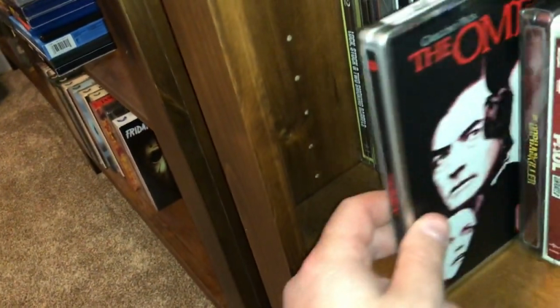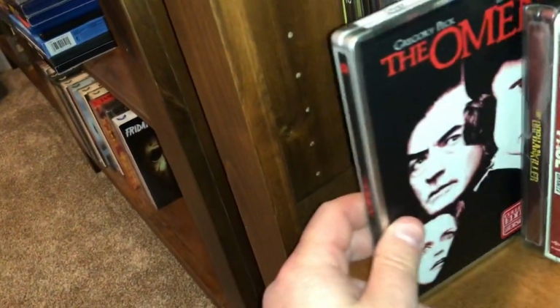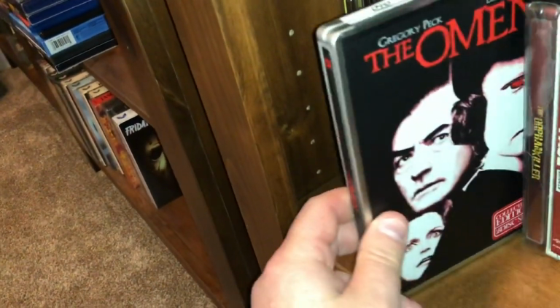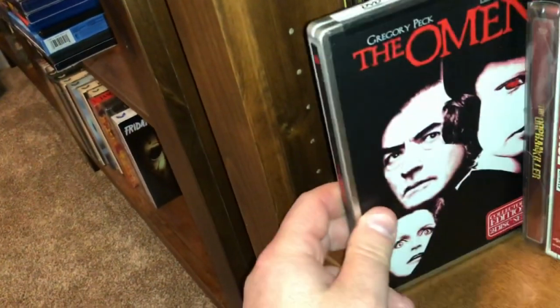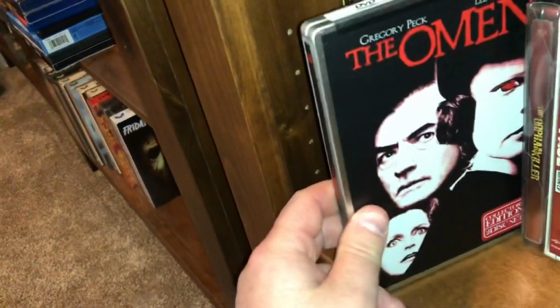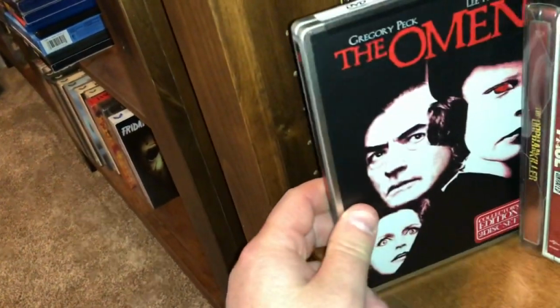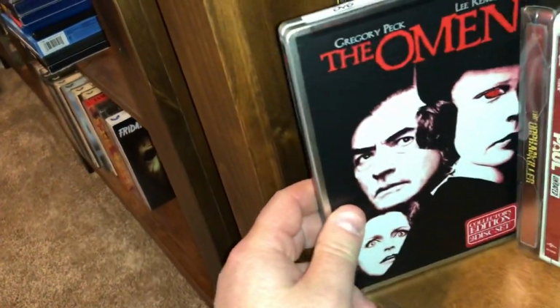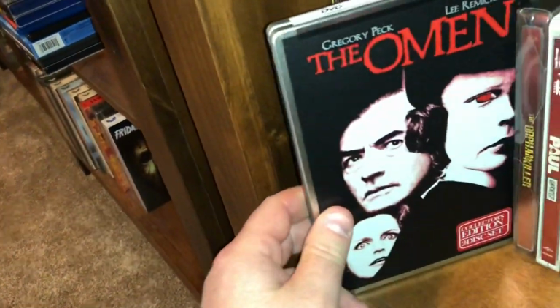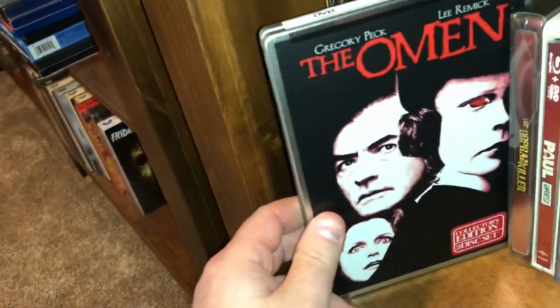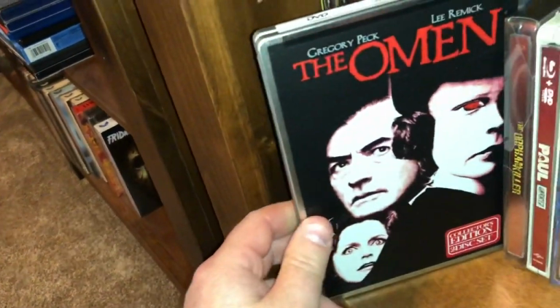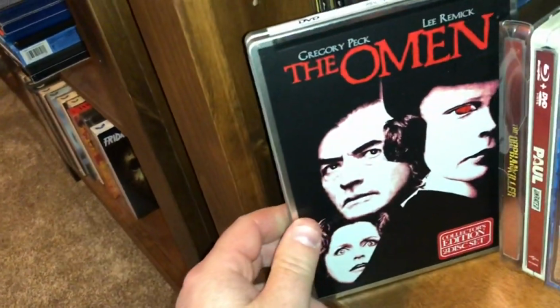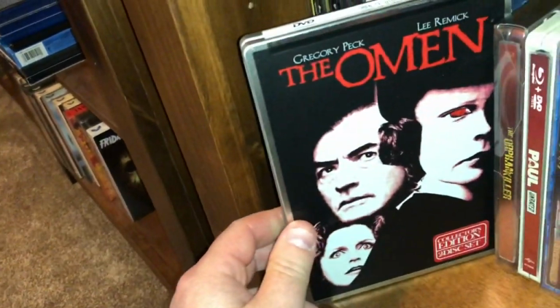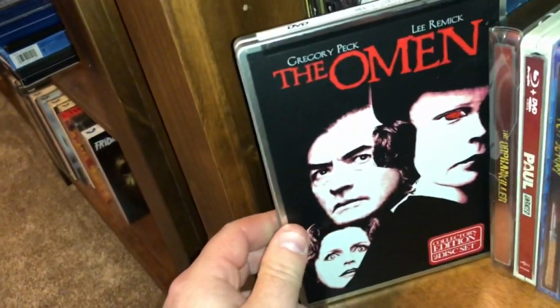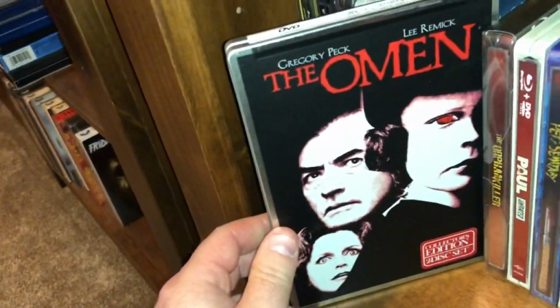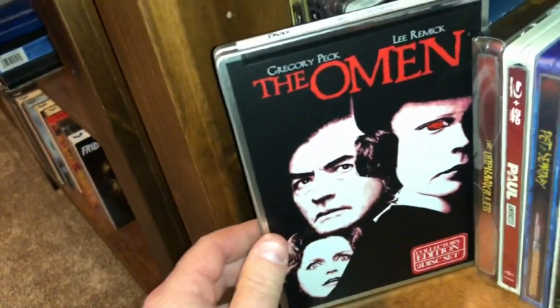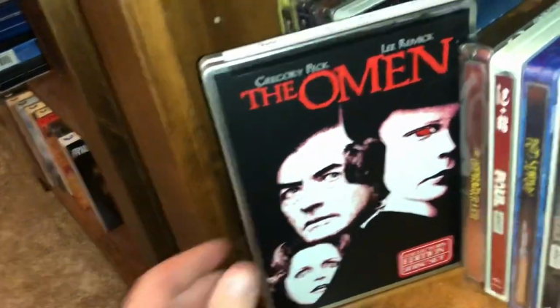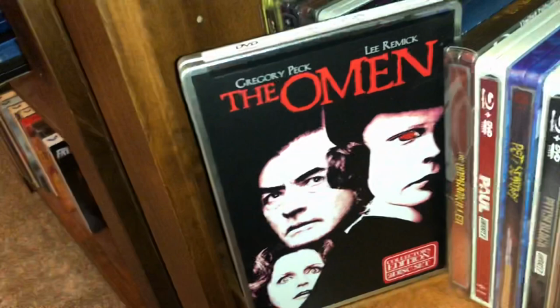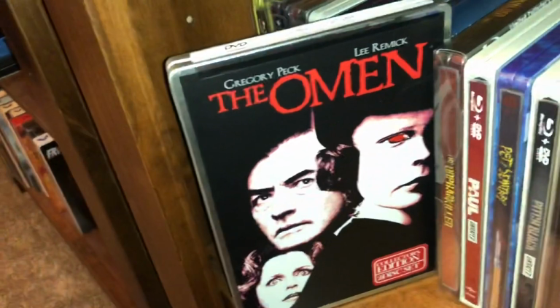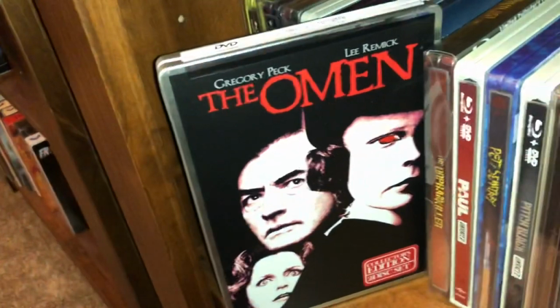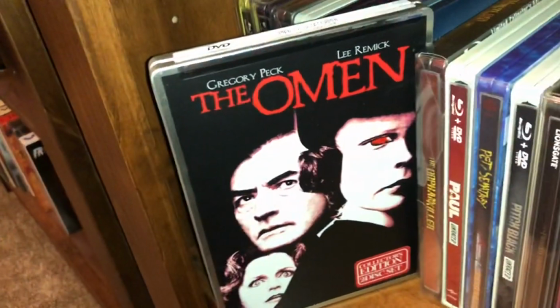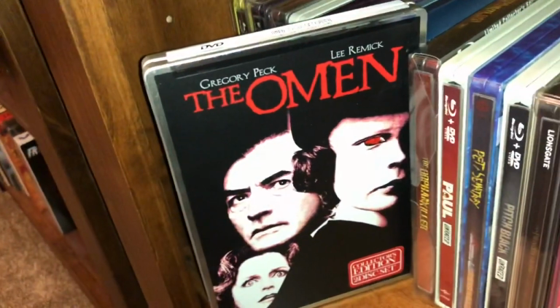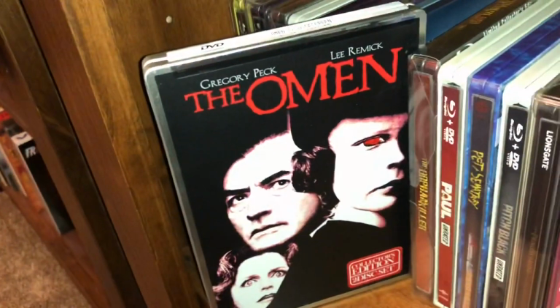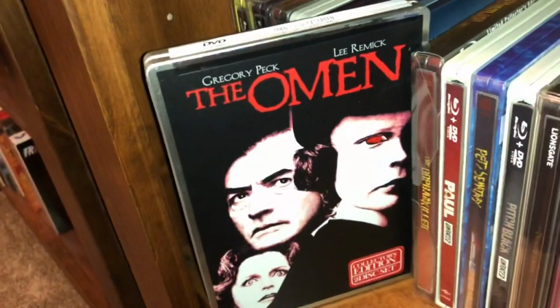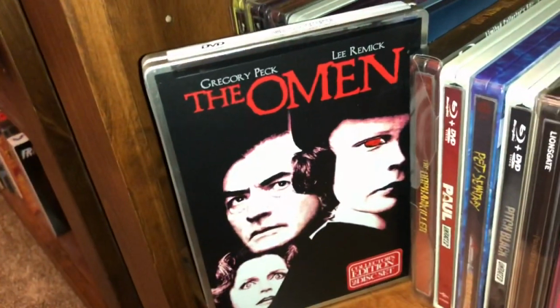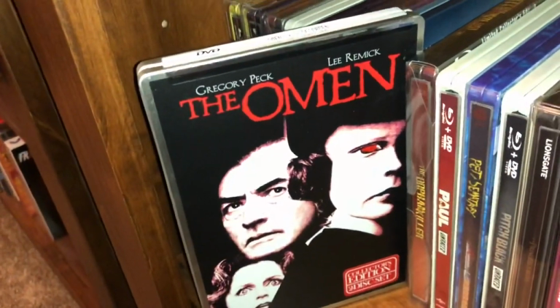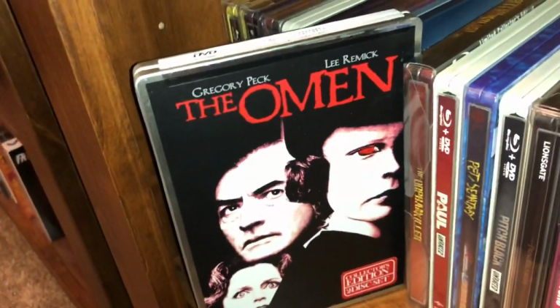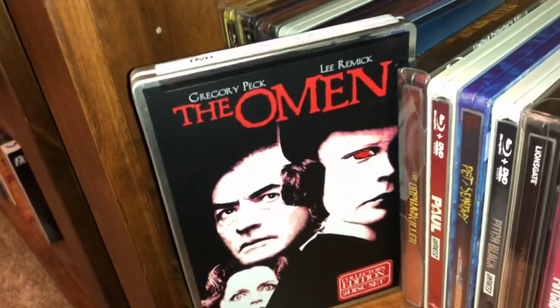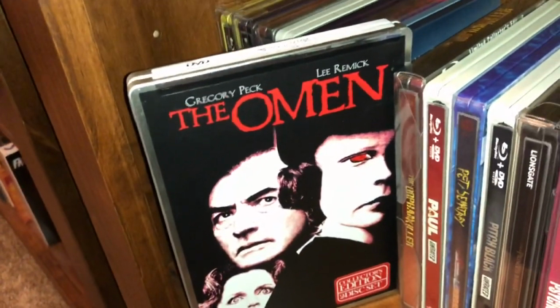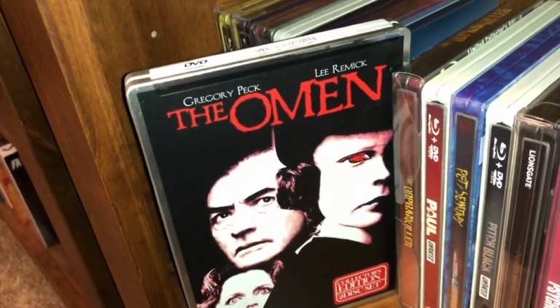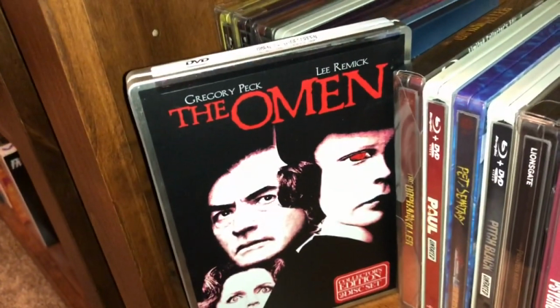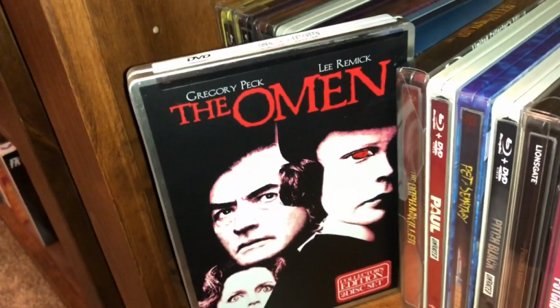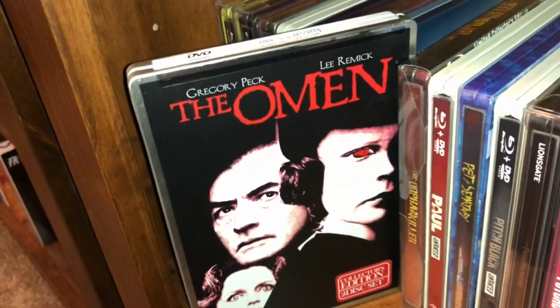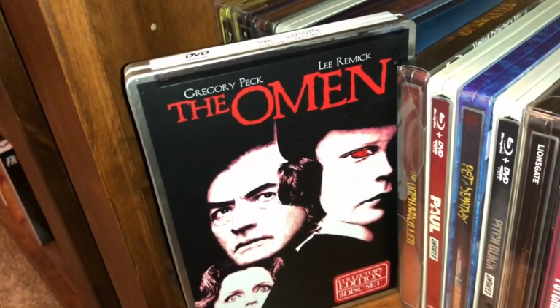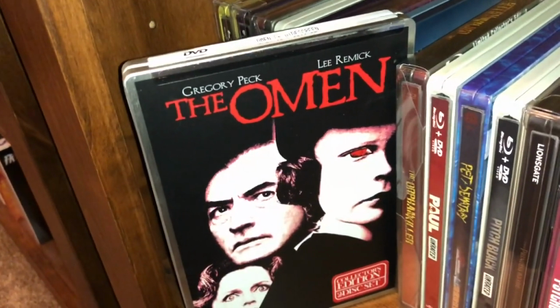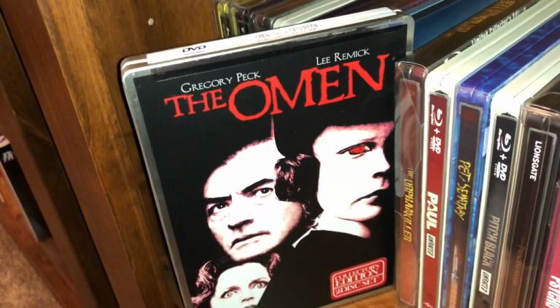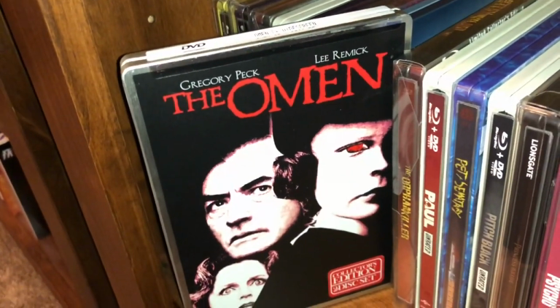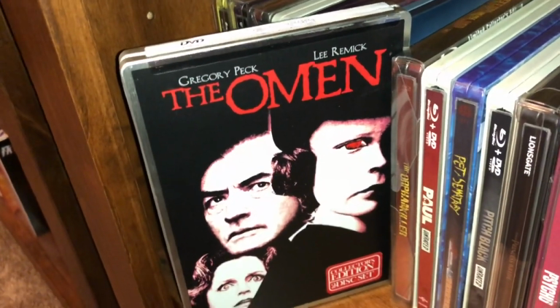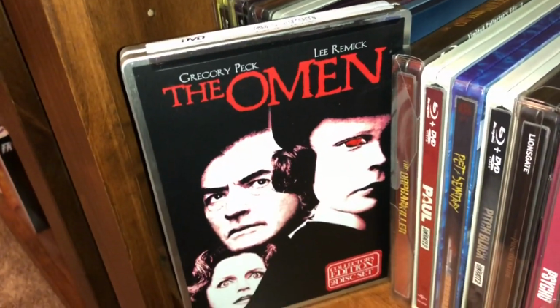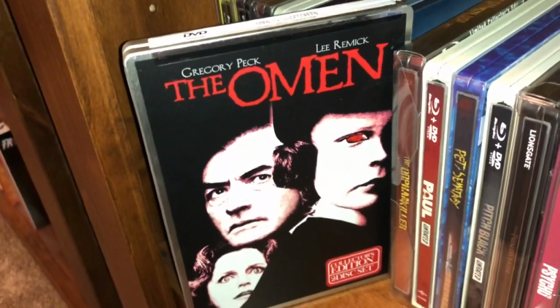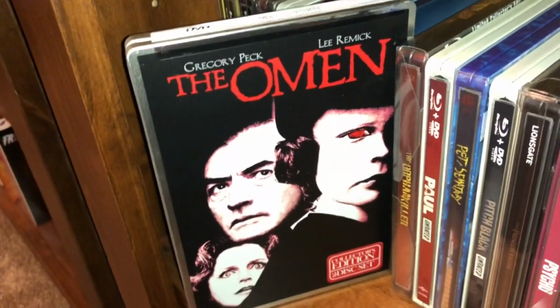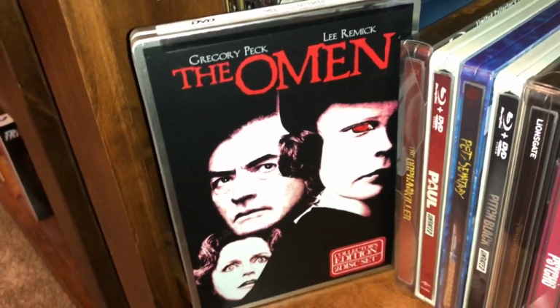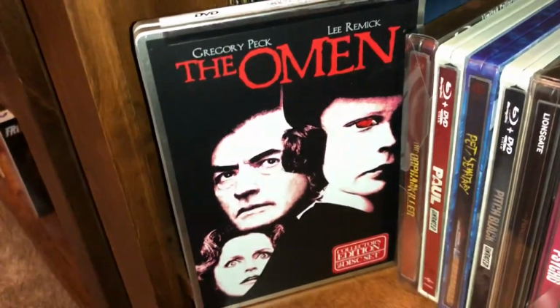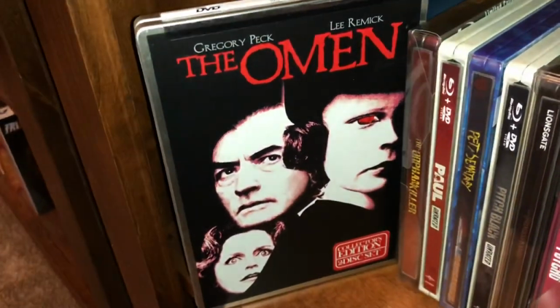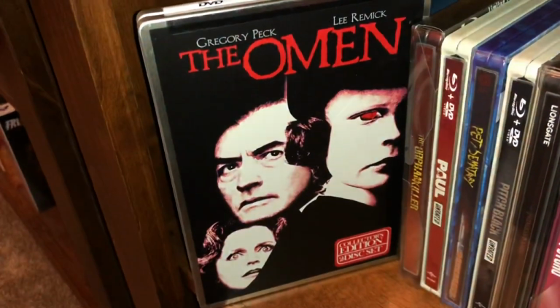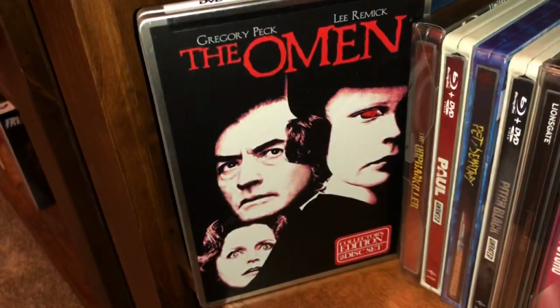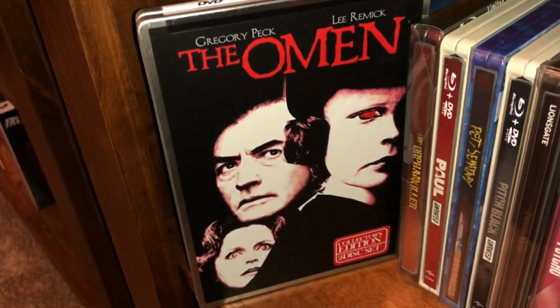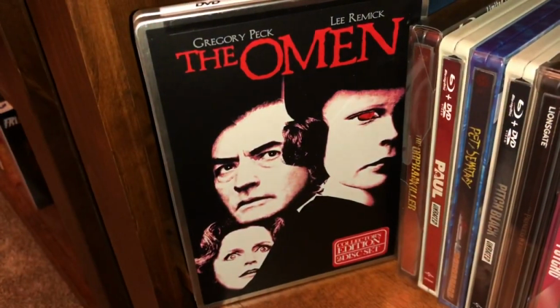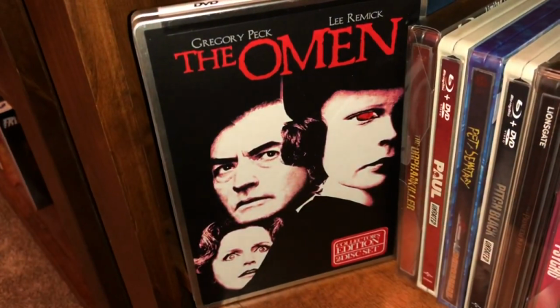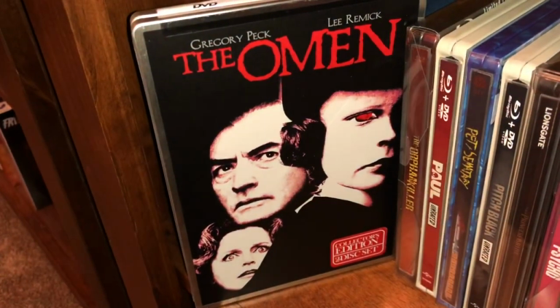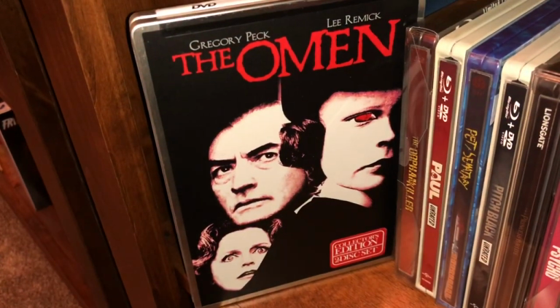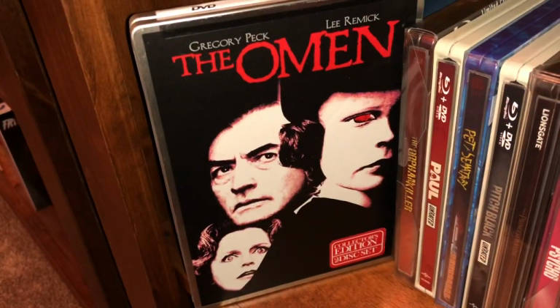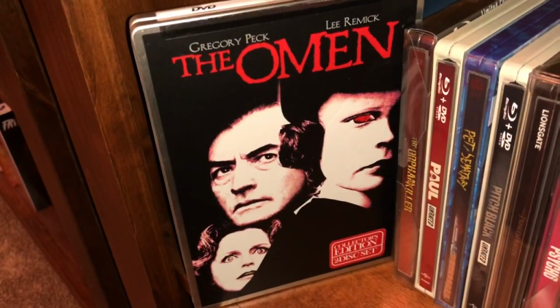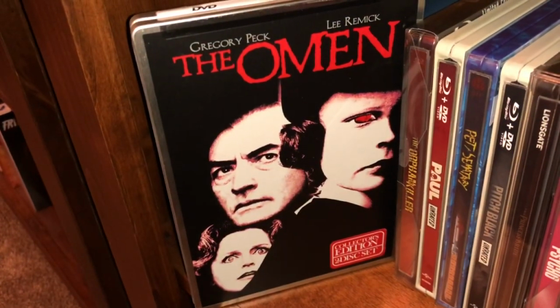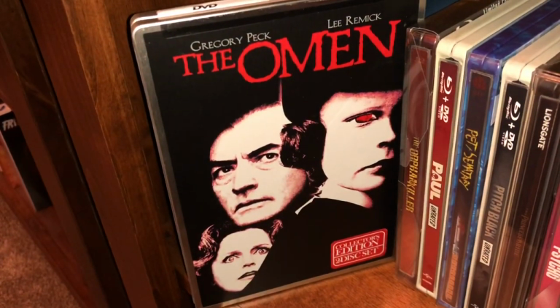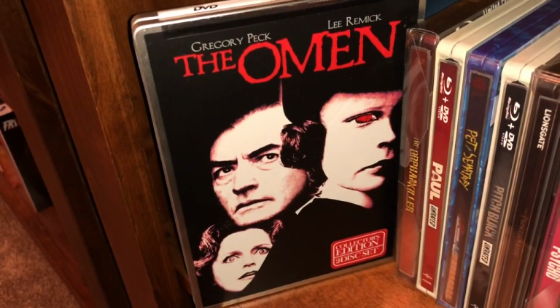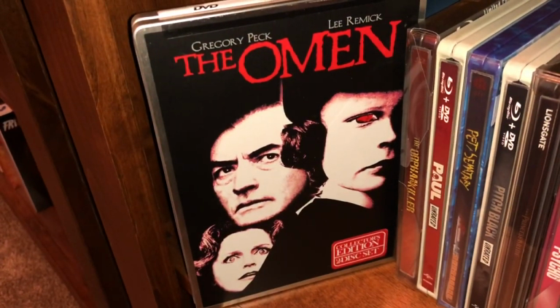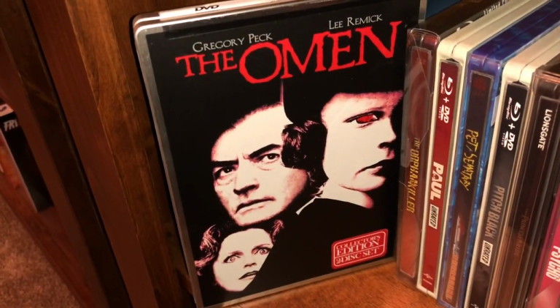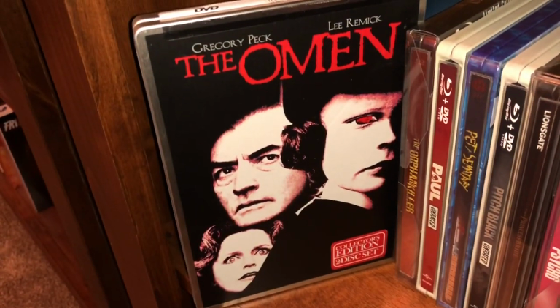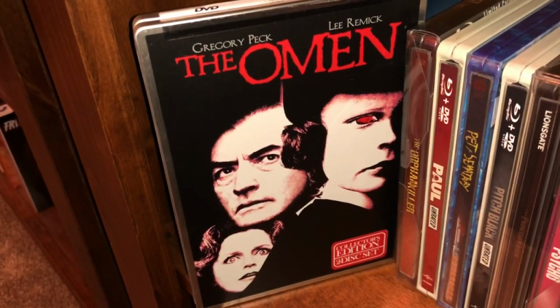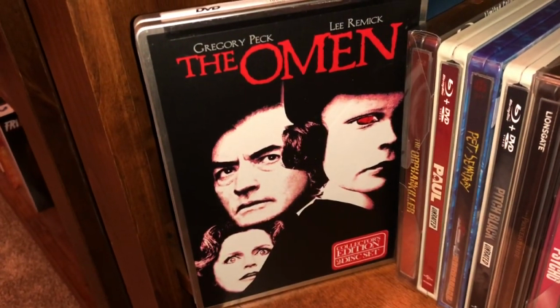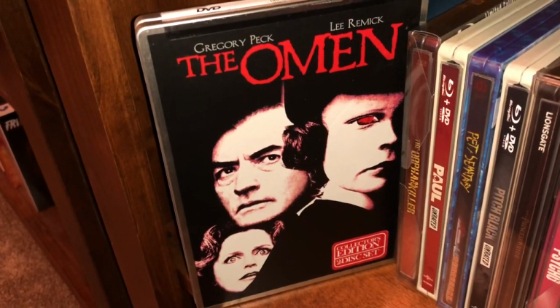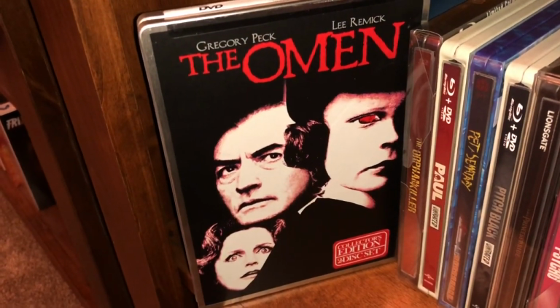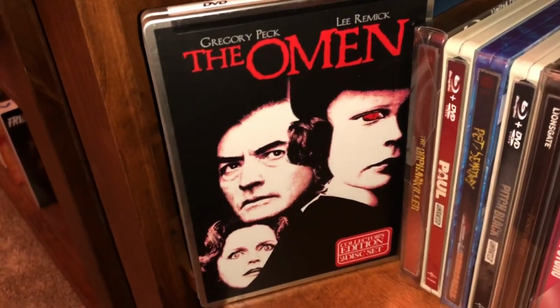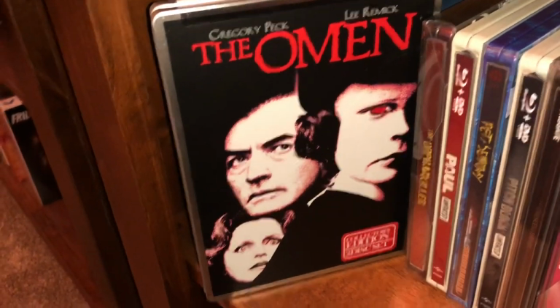Here's a horror classic starring Gregory Peck — The Omen. This is the DVD steelbook.